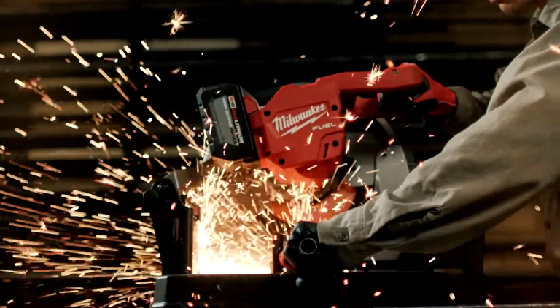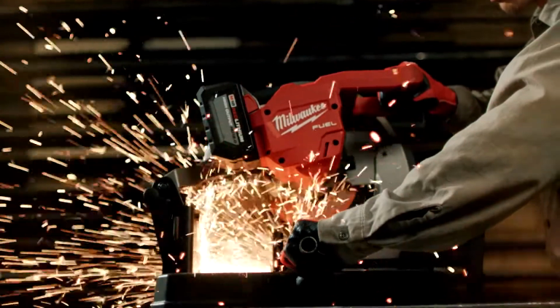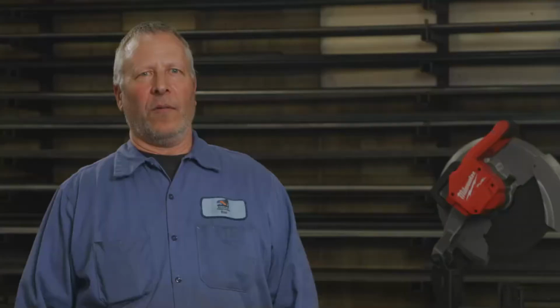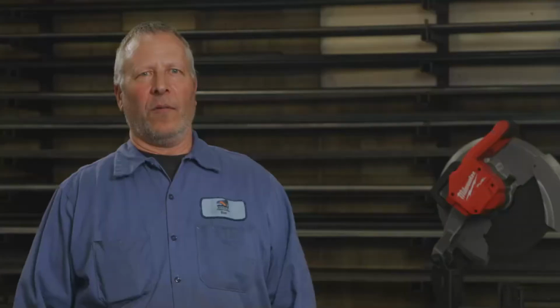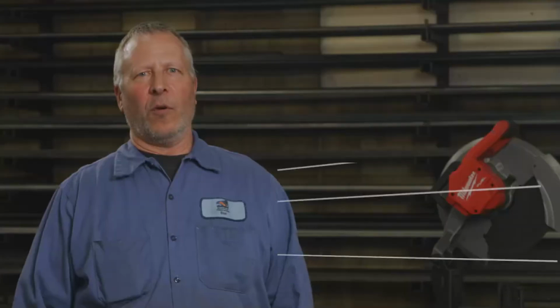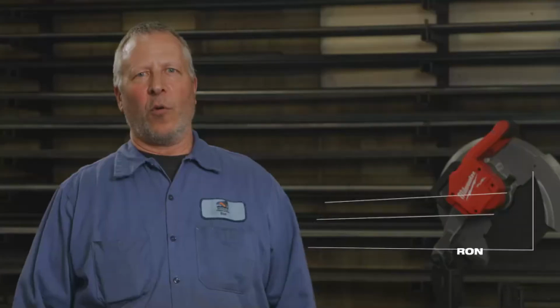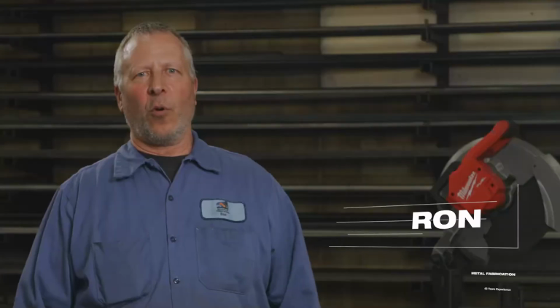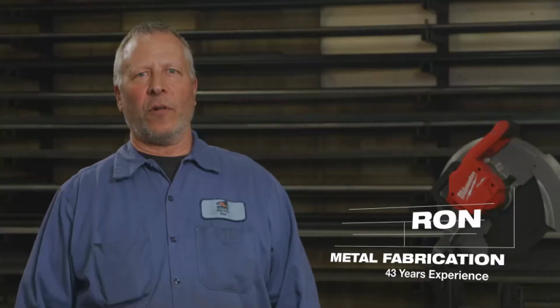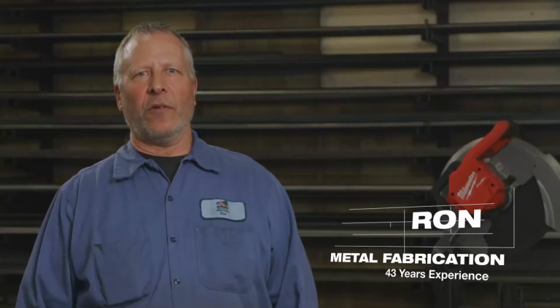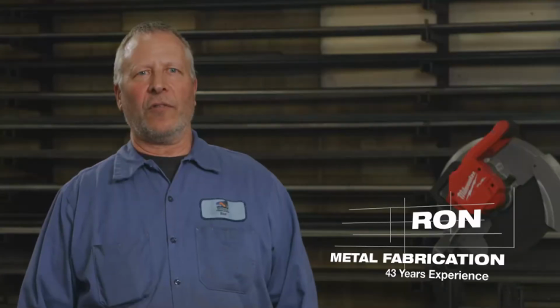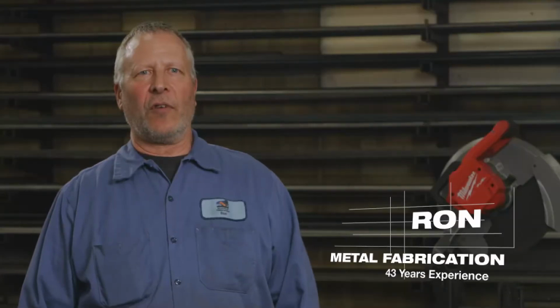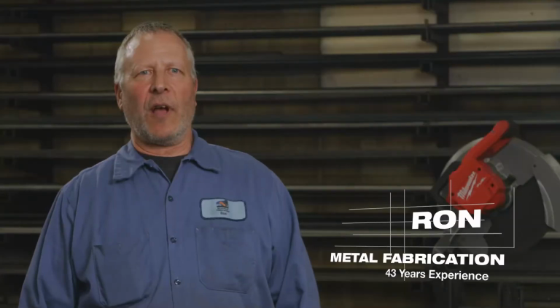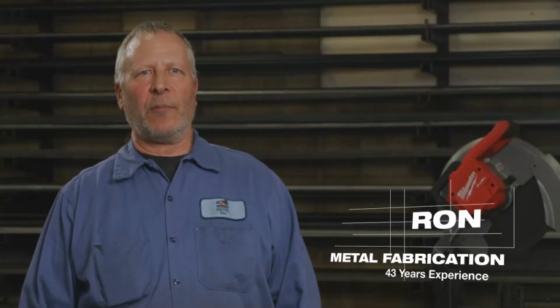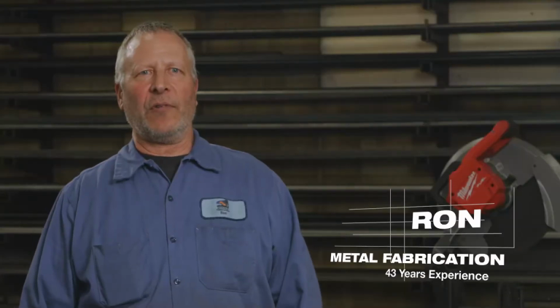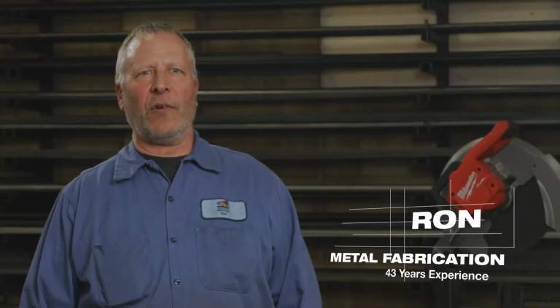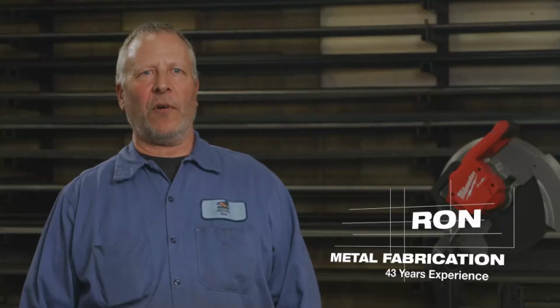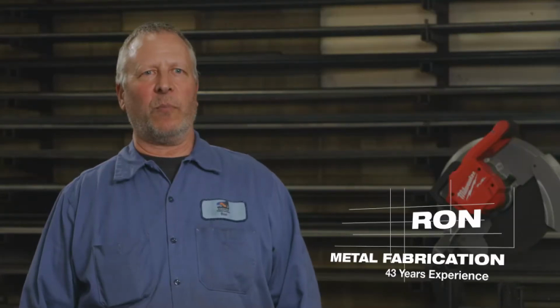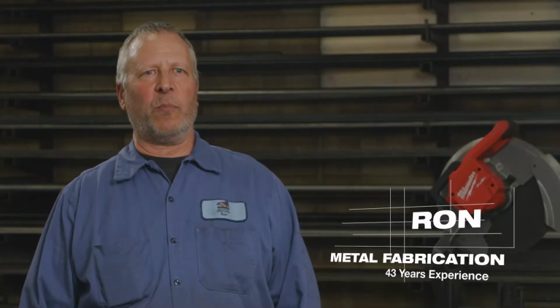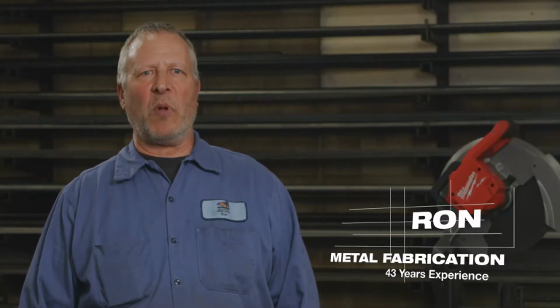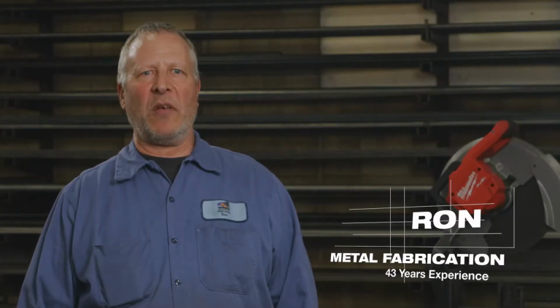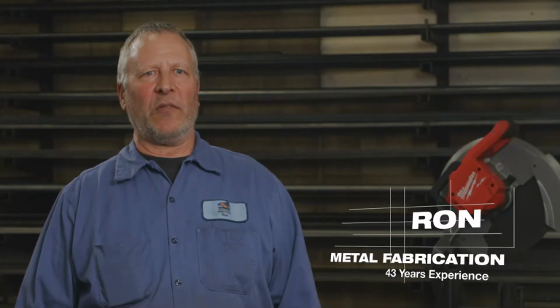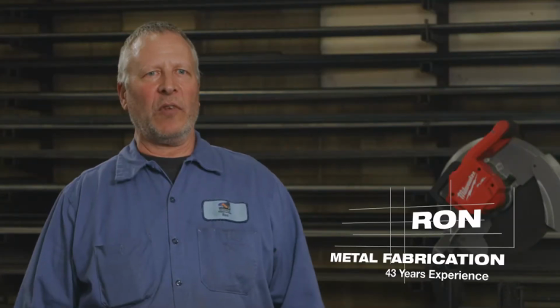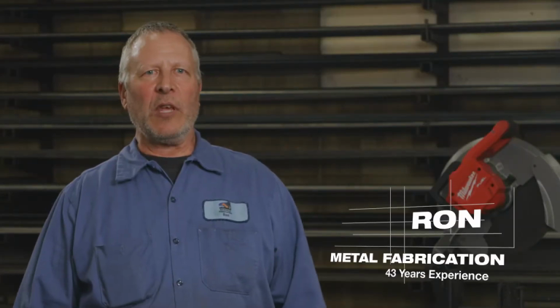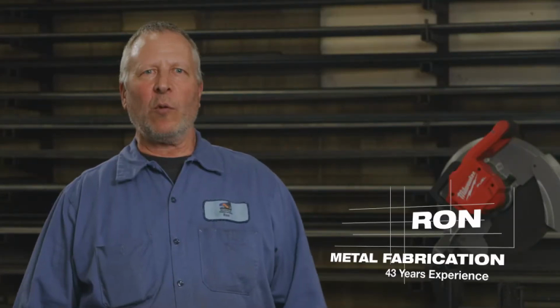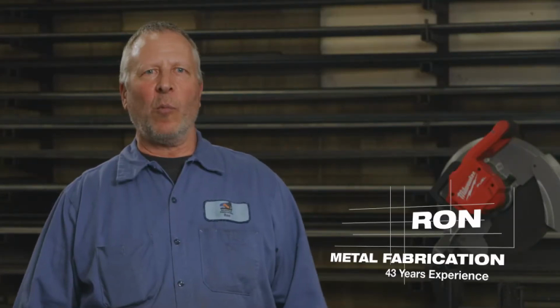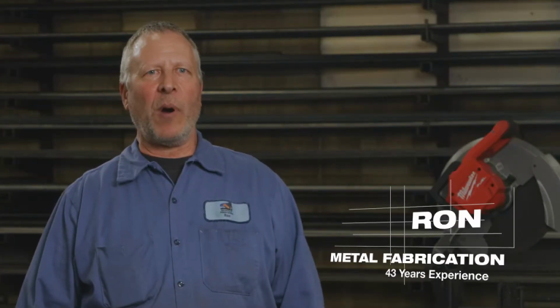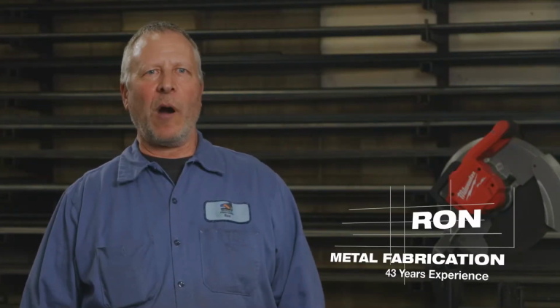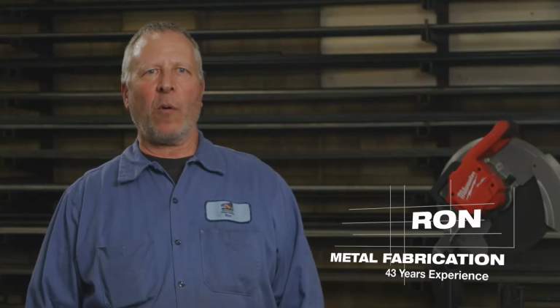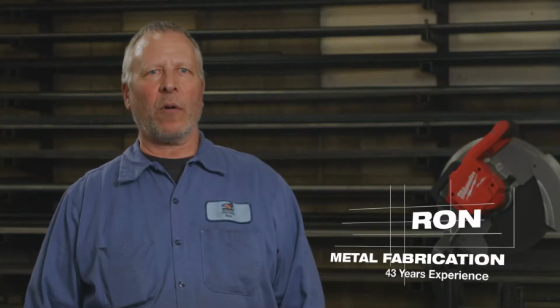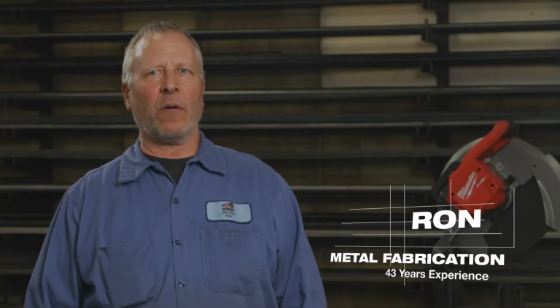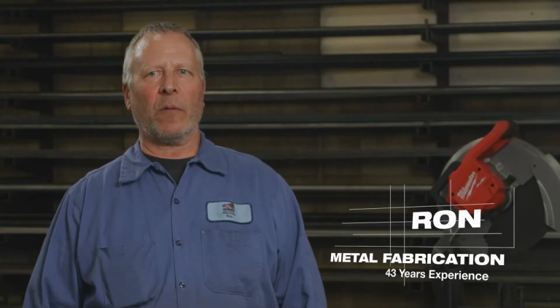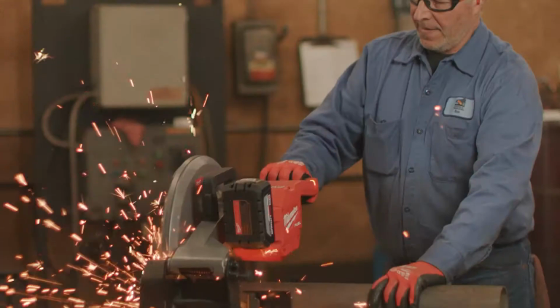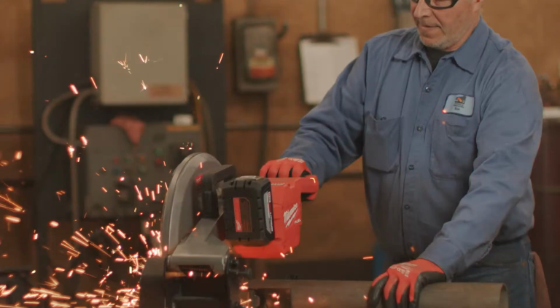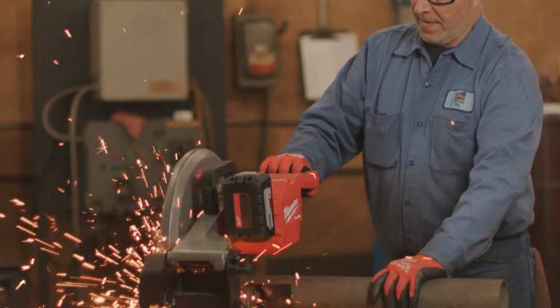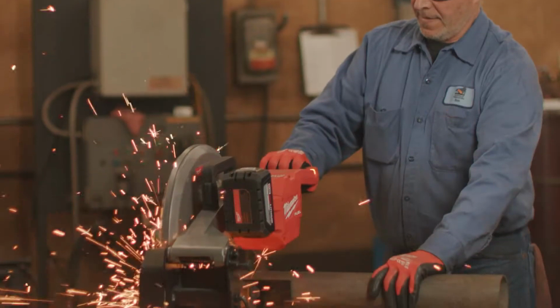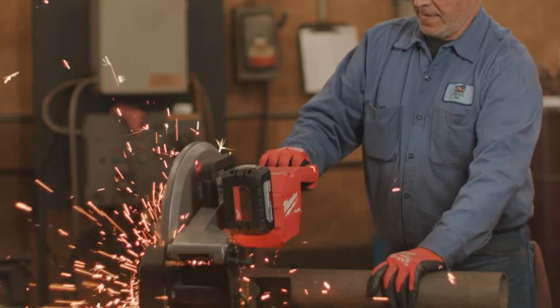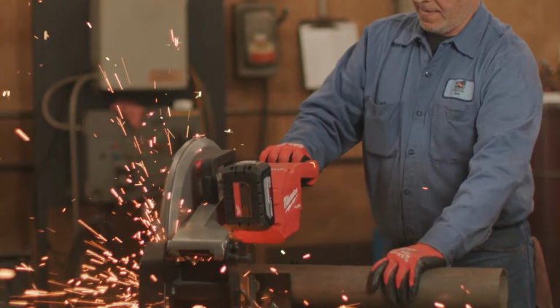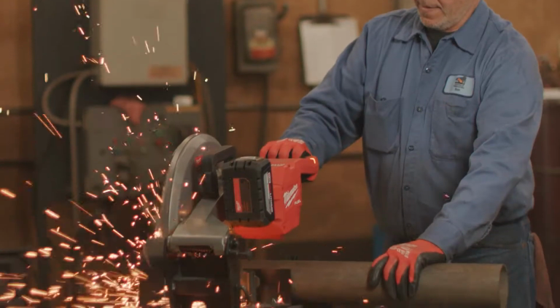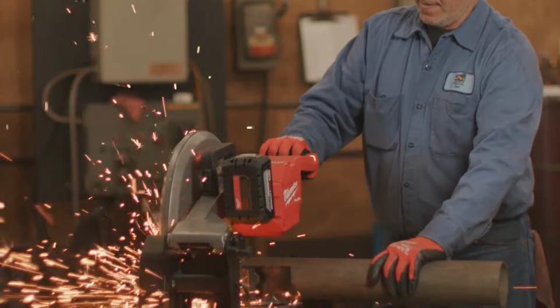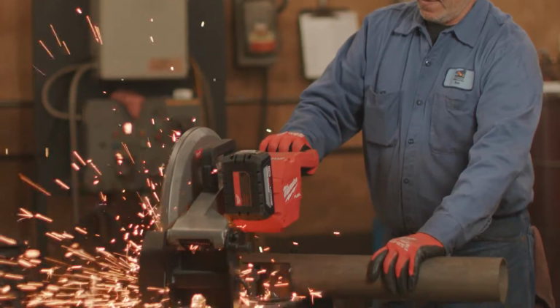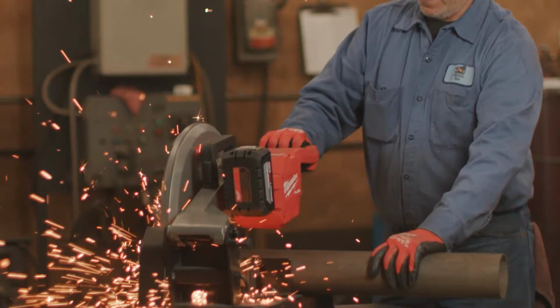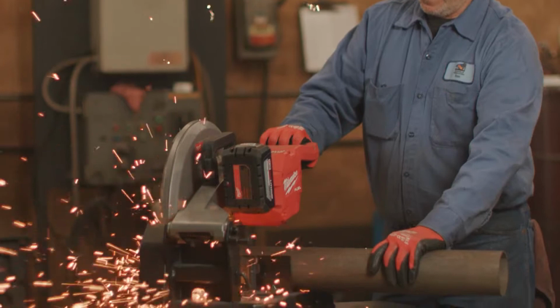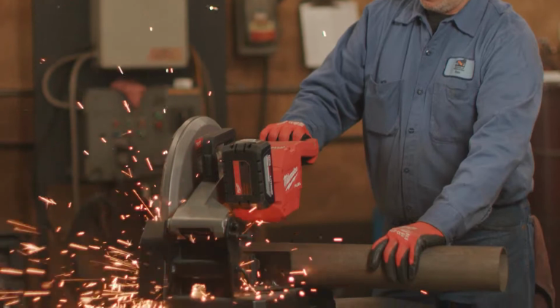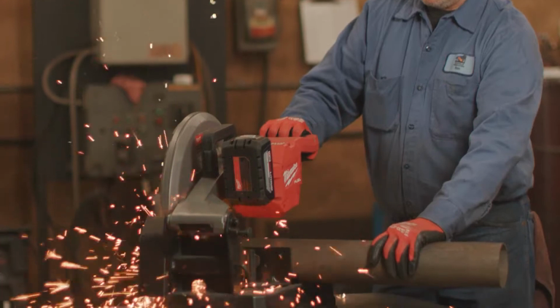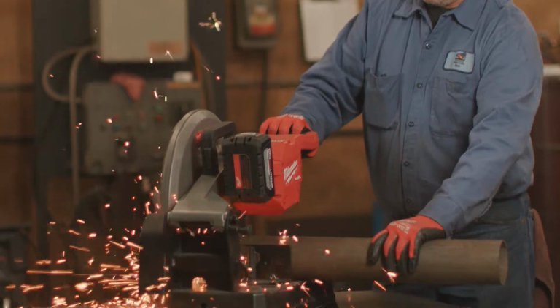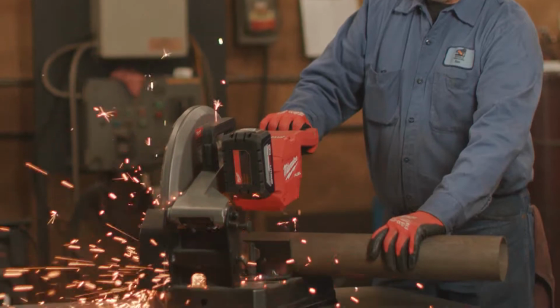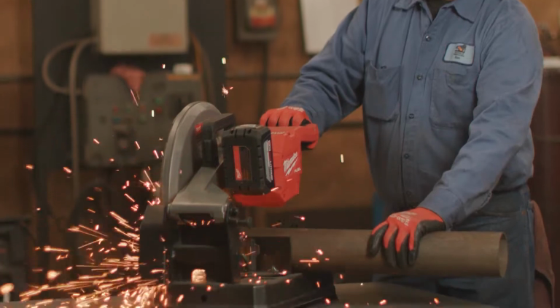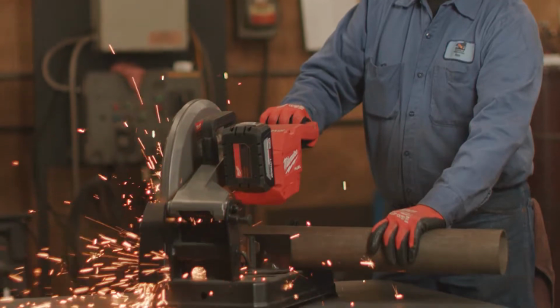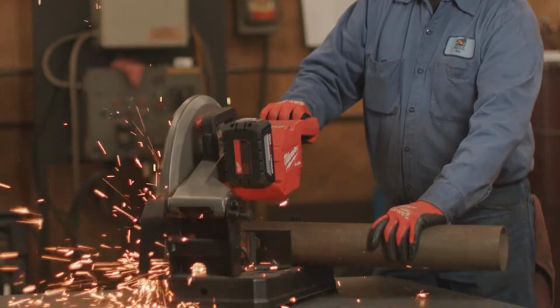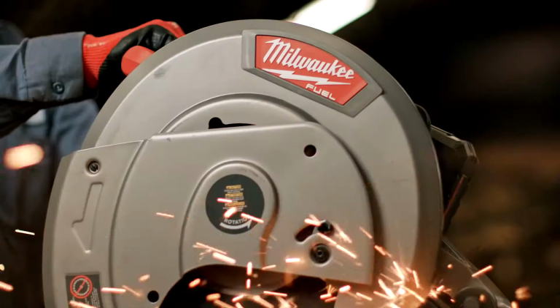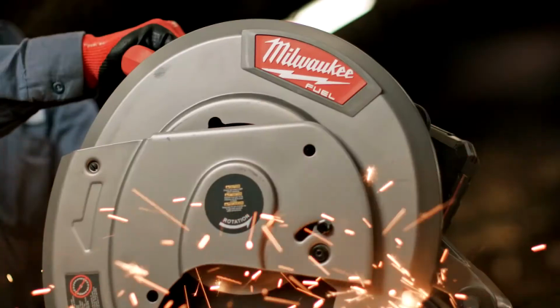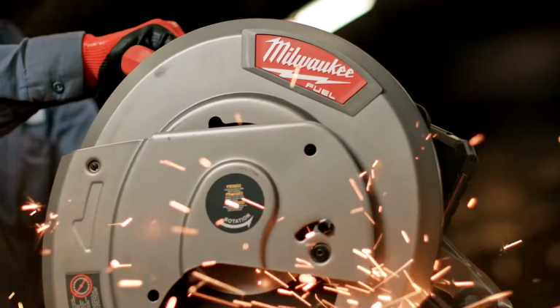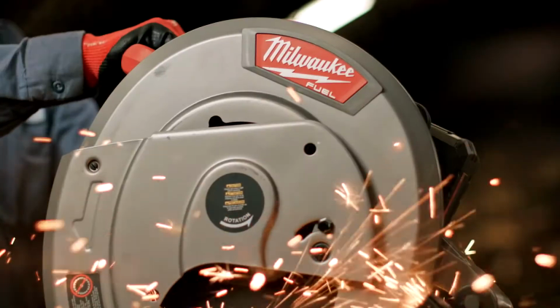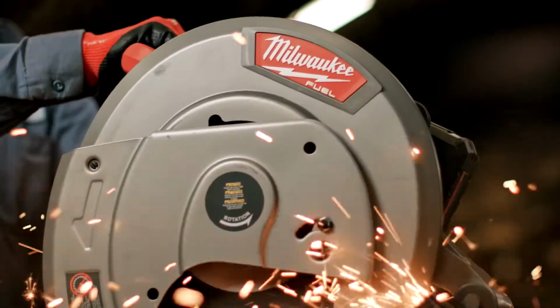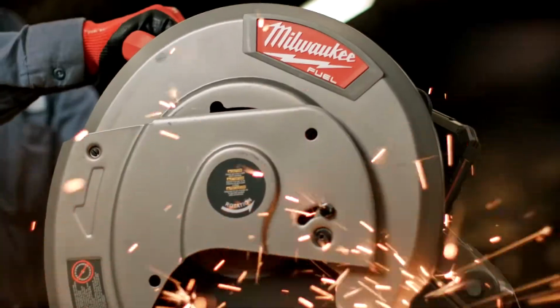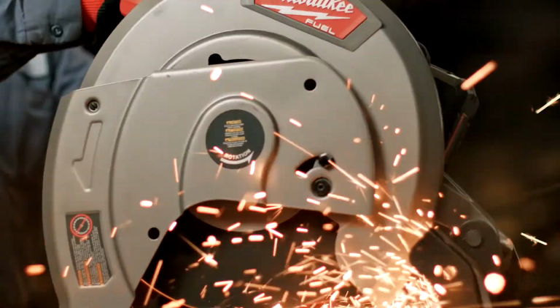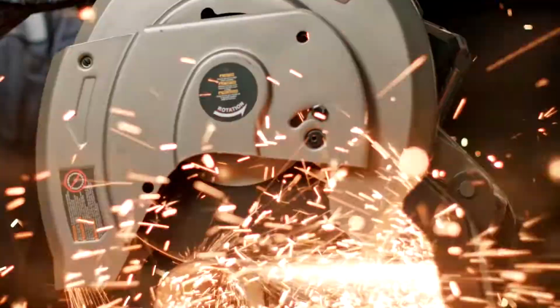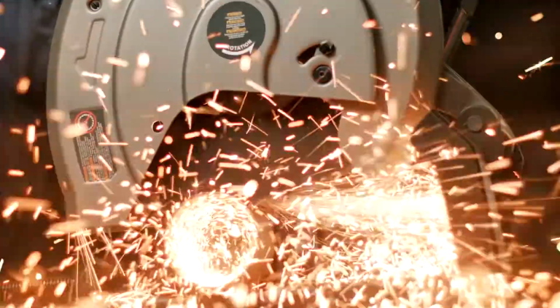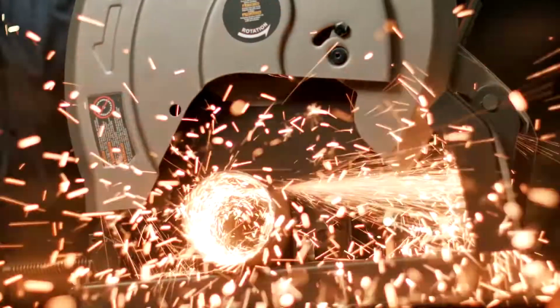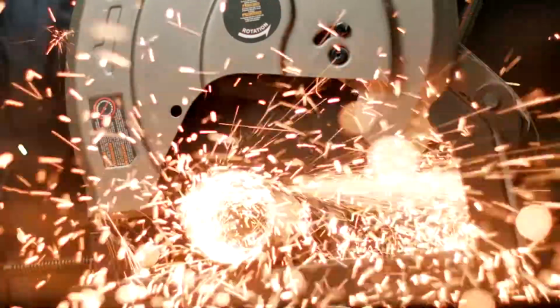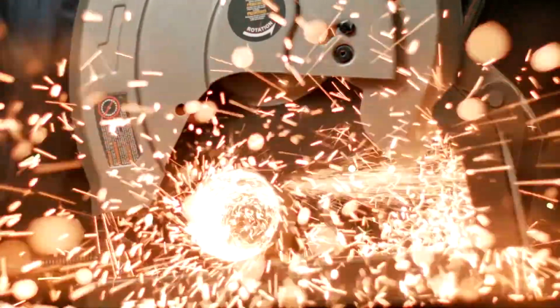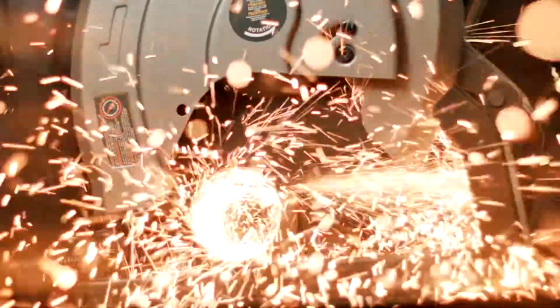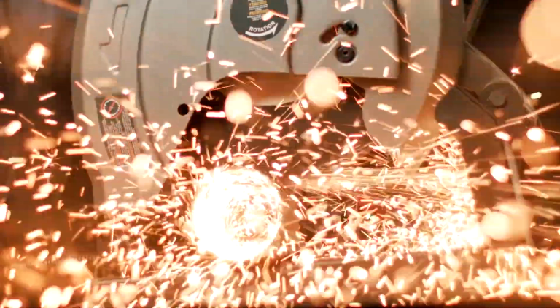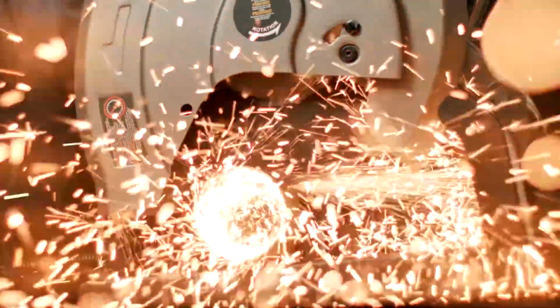The cordless chop saw has equal power as the corded chop saw. There's really no difference.